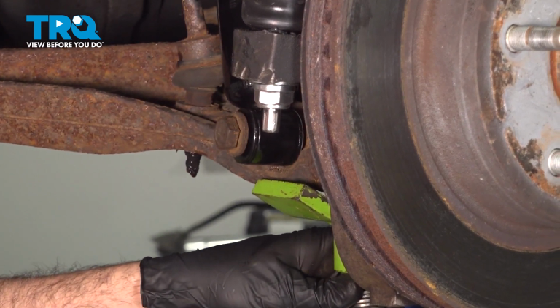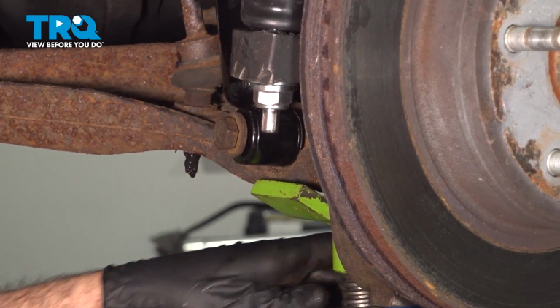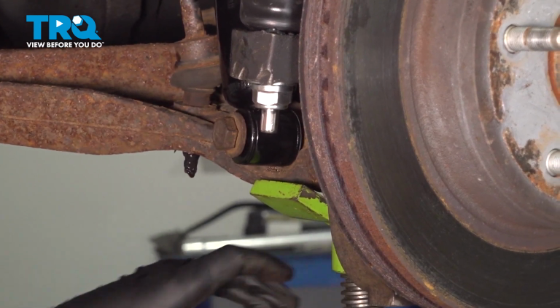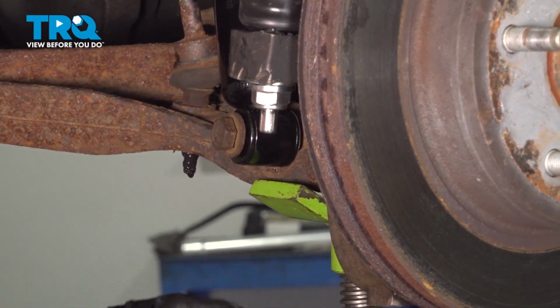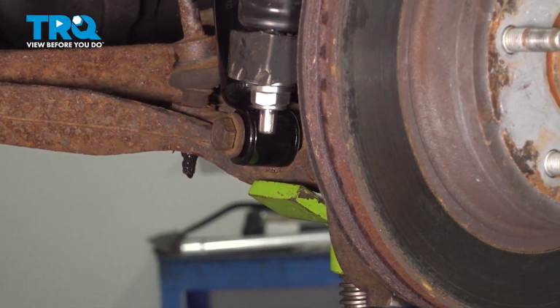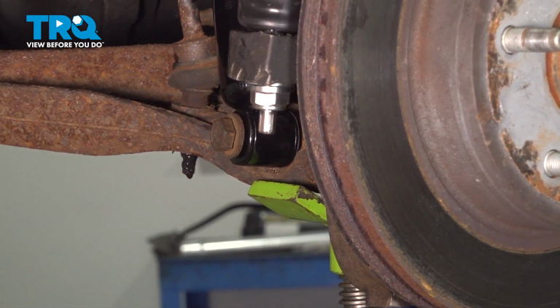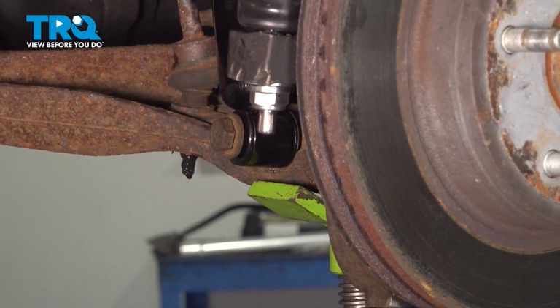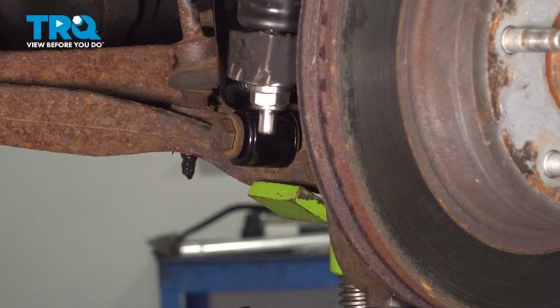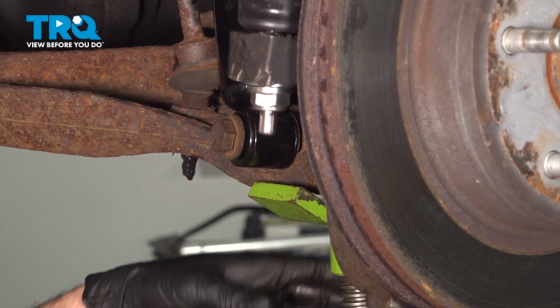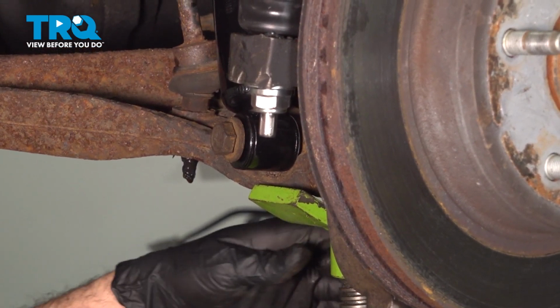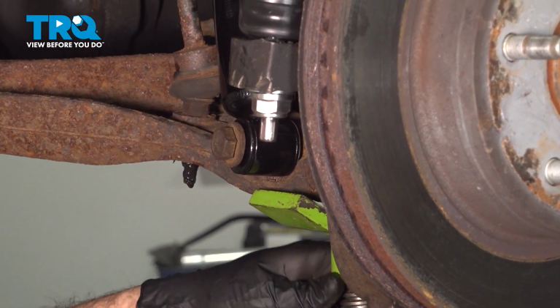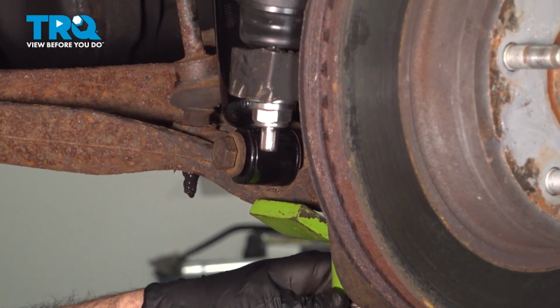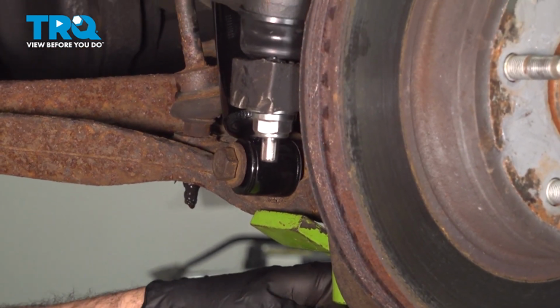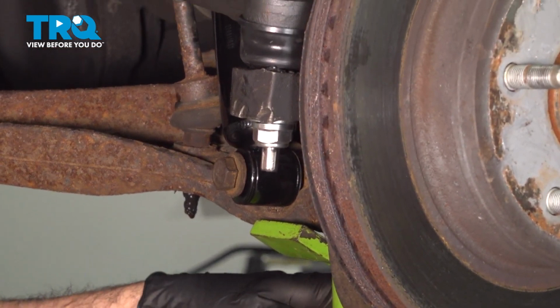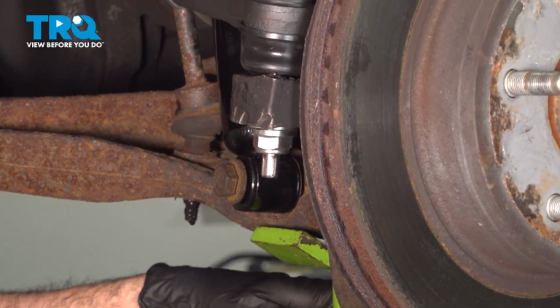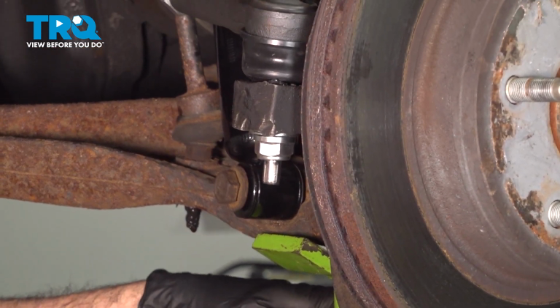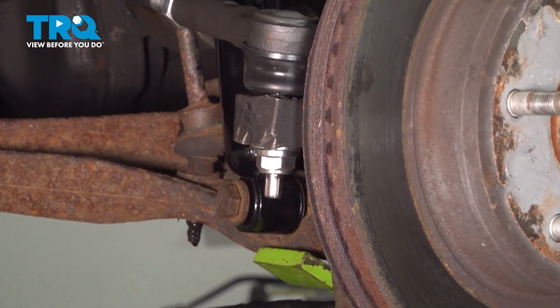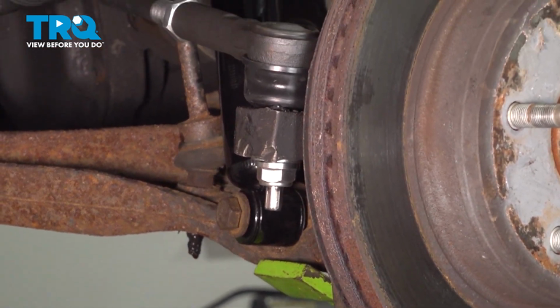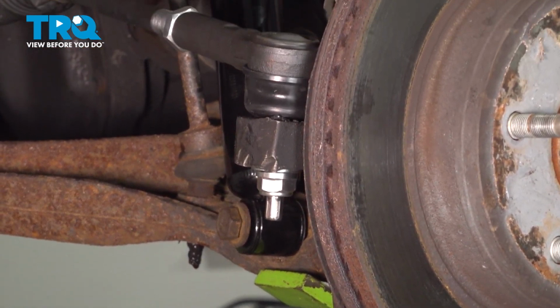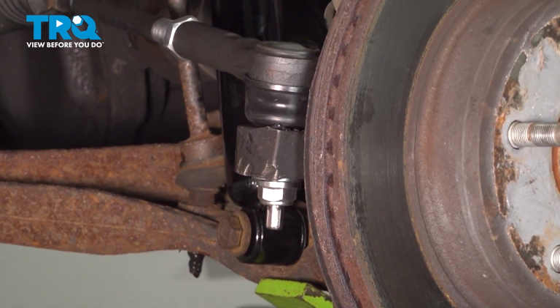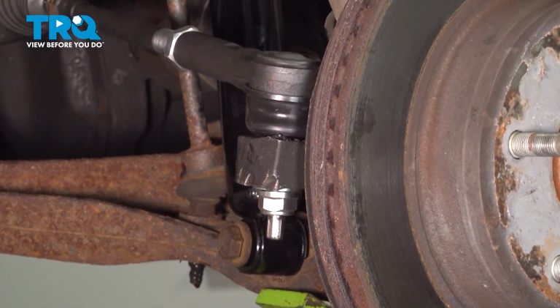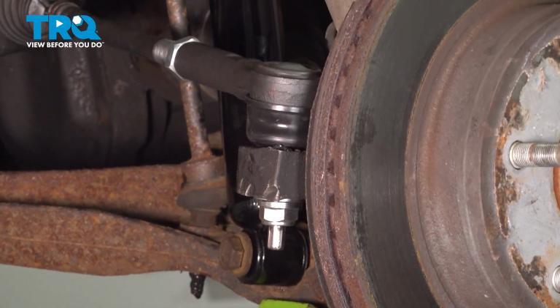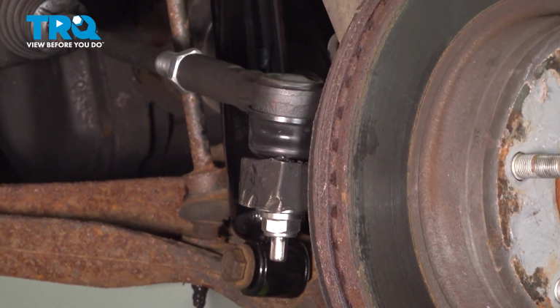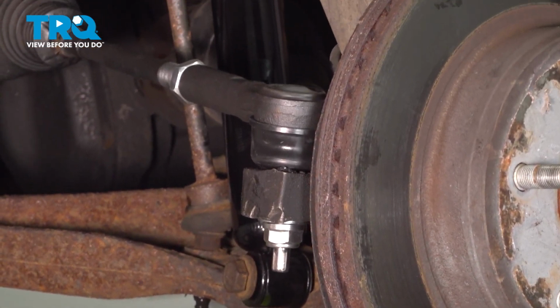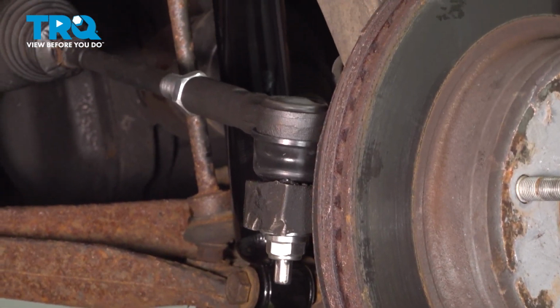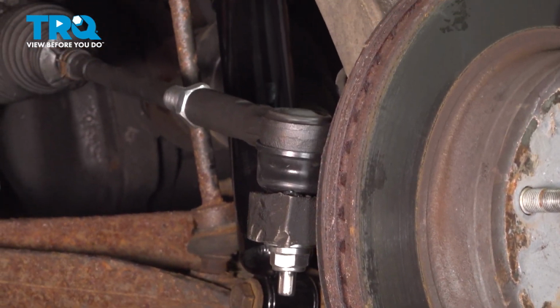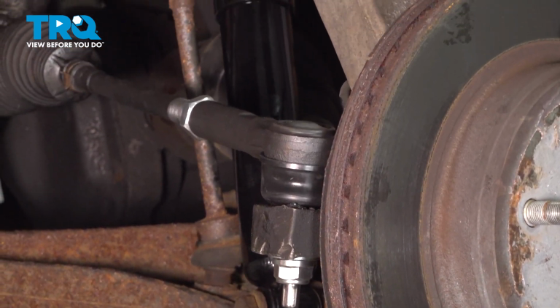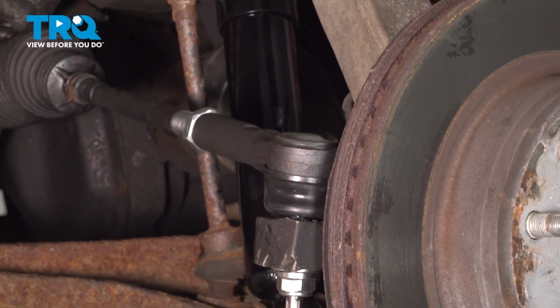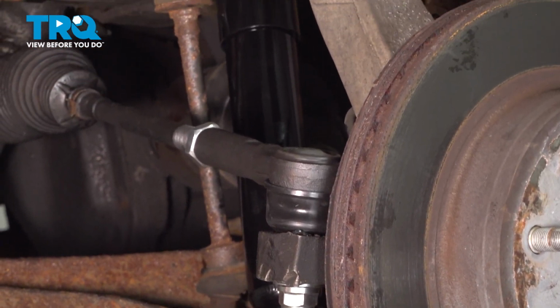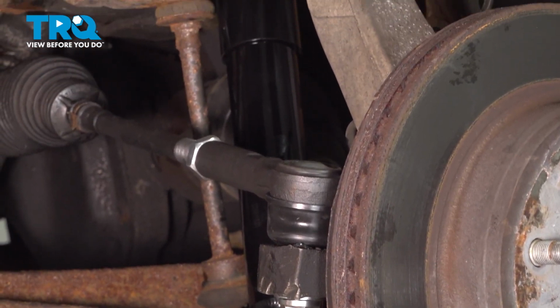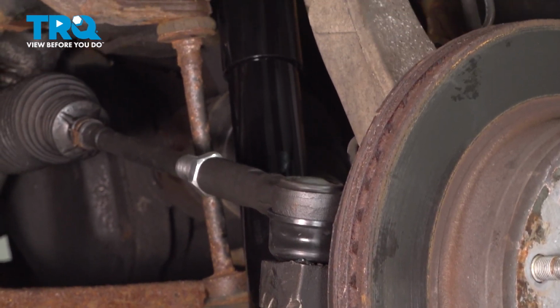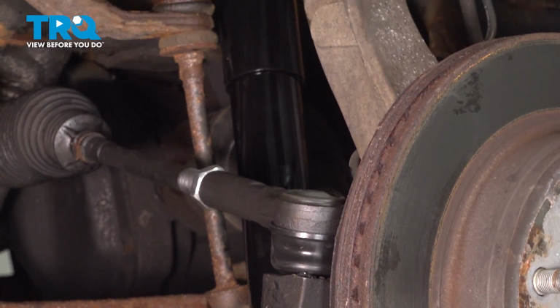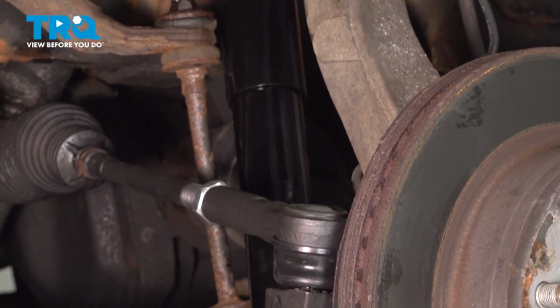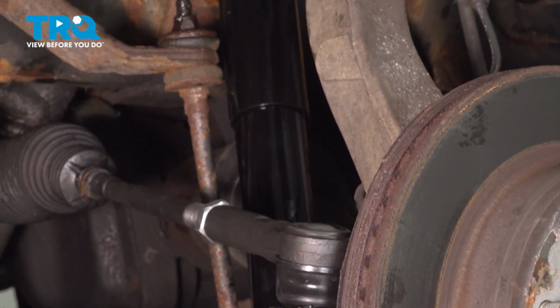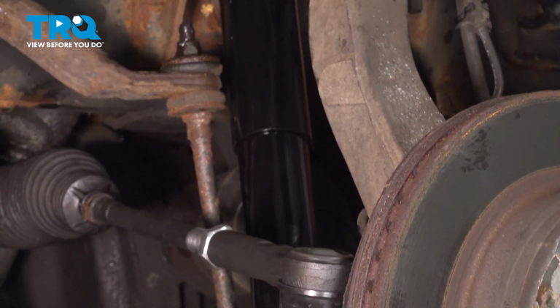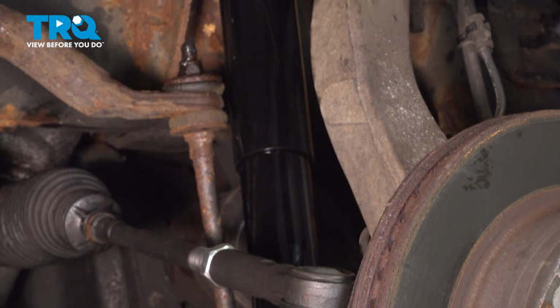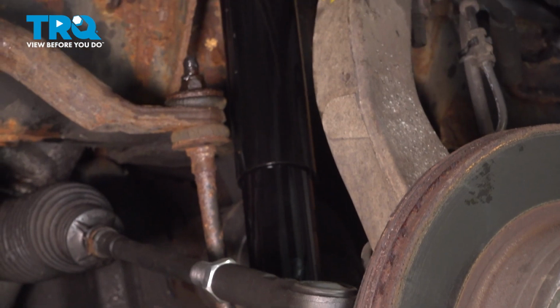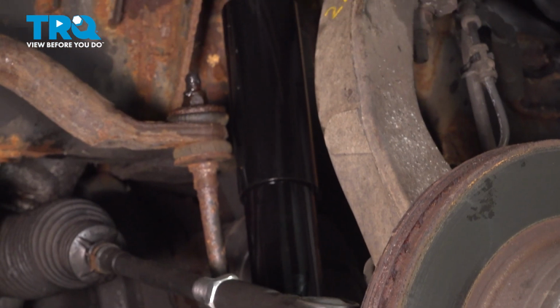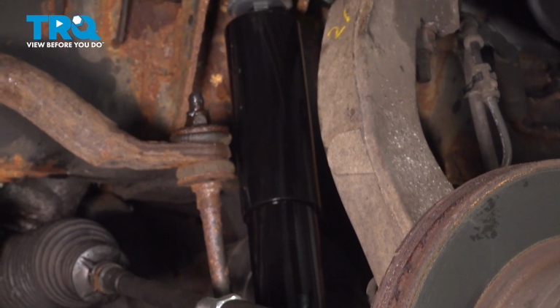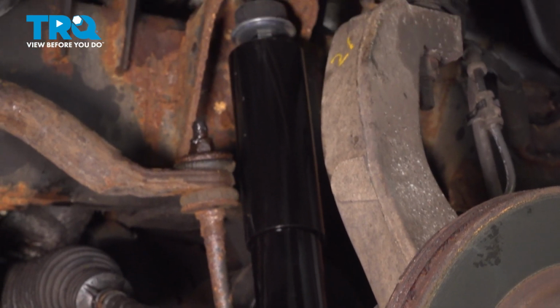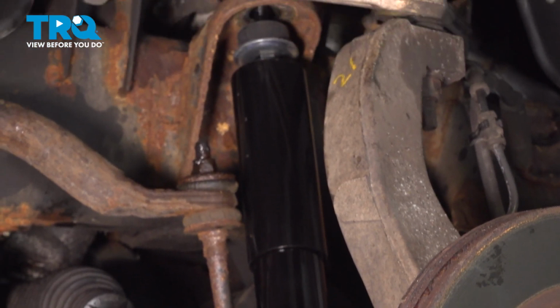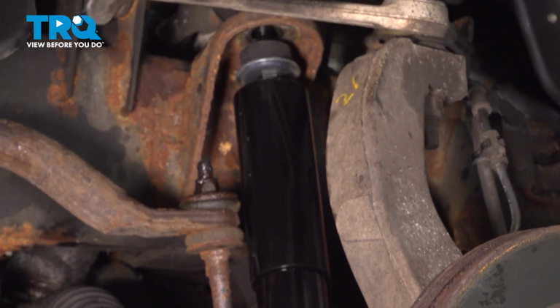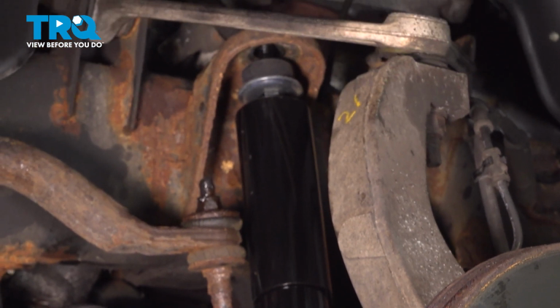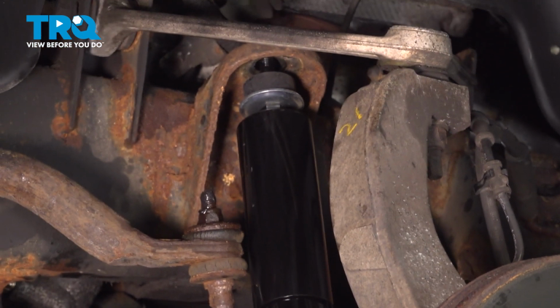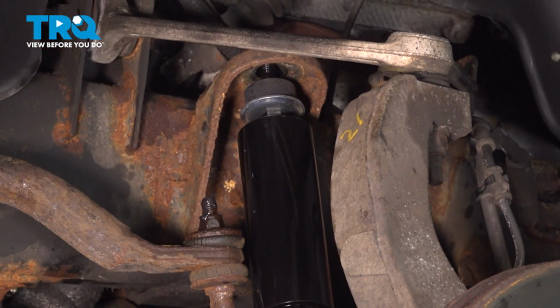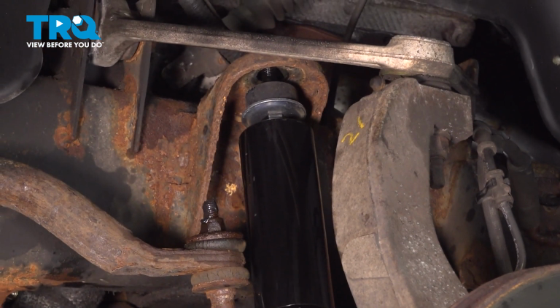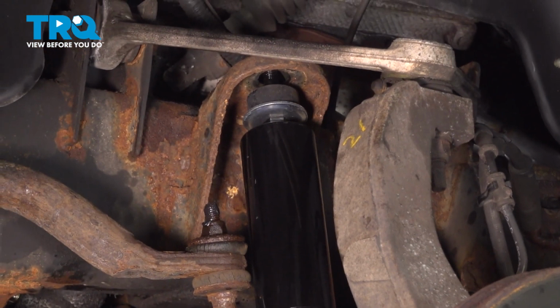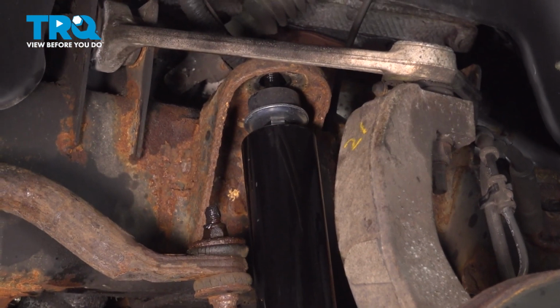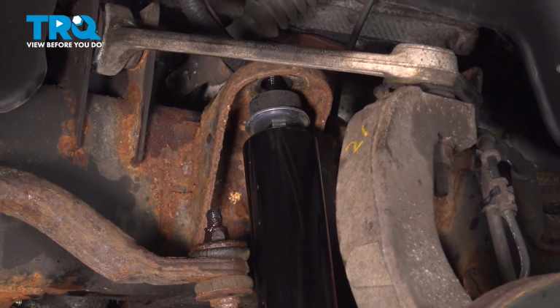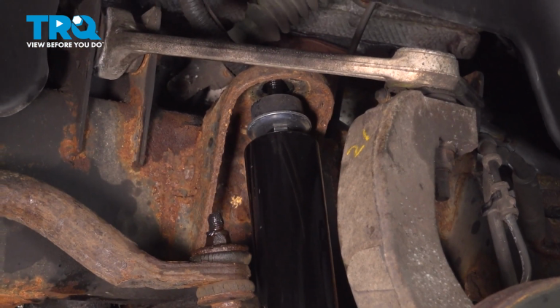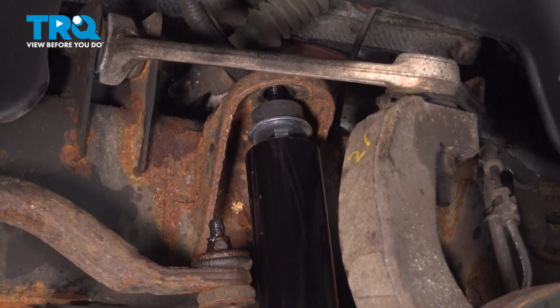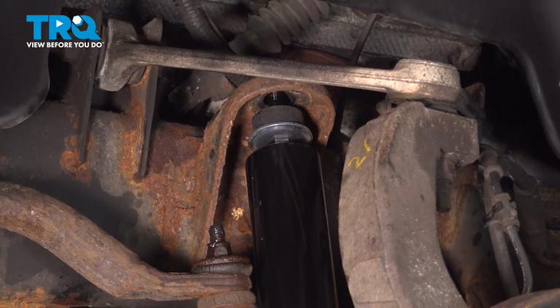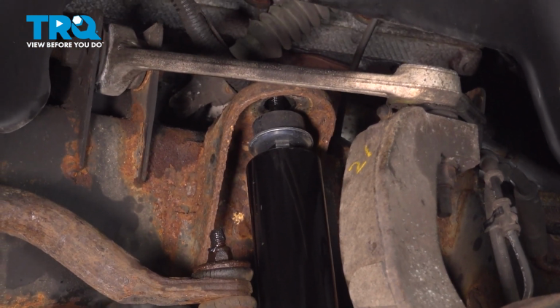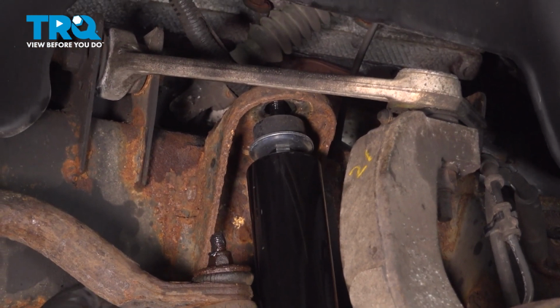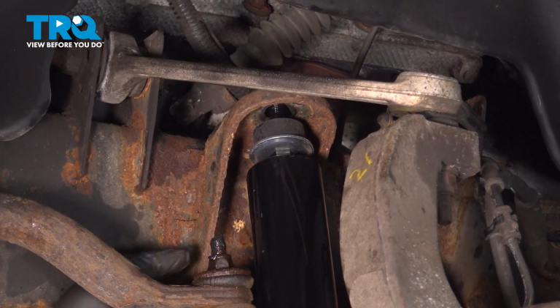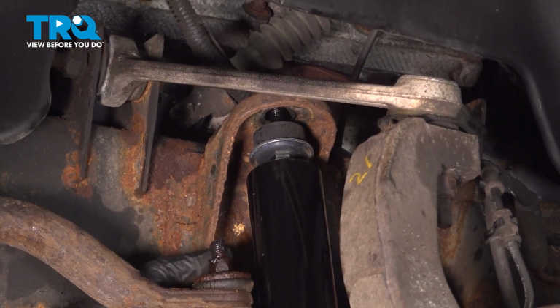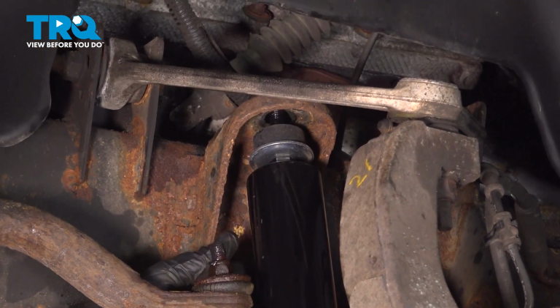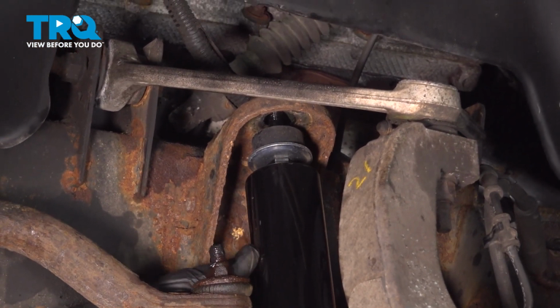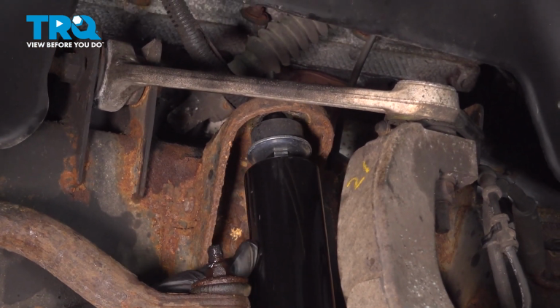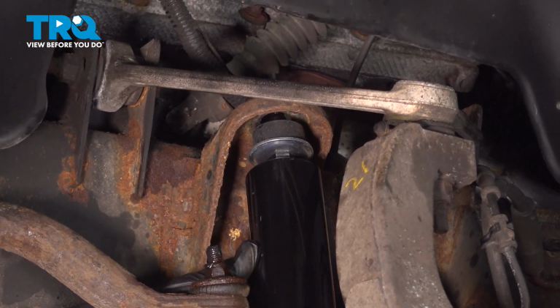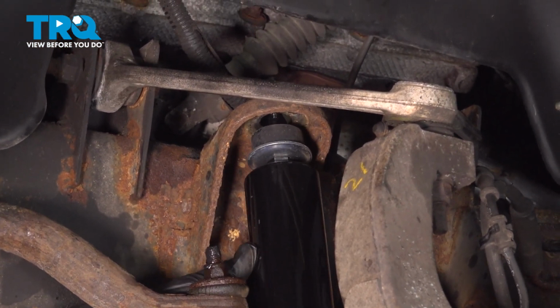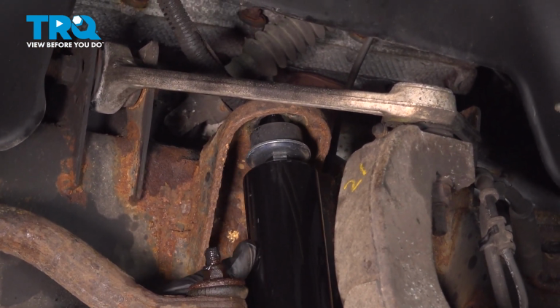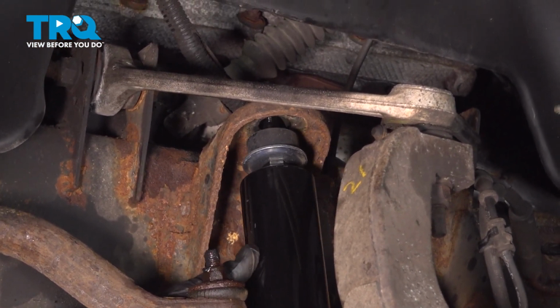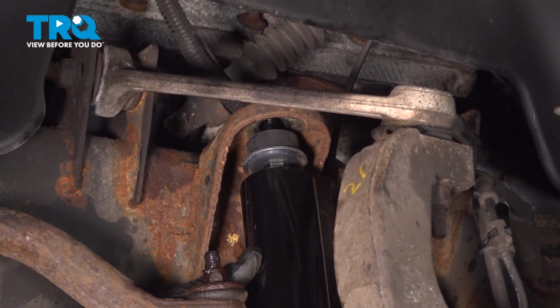Now we're going to go ahead and use our jack underneath our control arm, and we're just going to go ahead and lift this up into position and line up that shock.